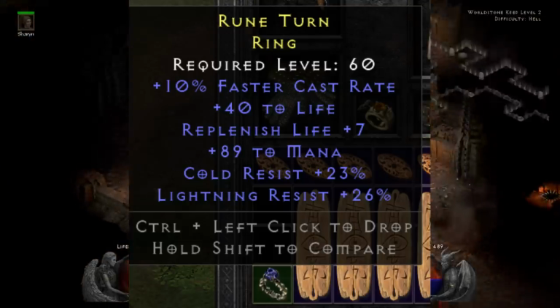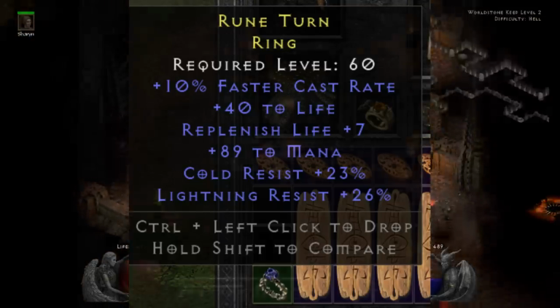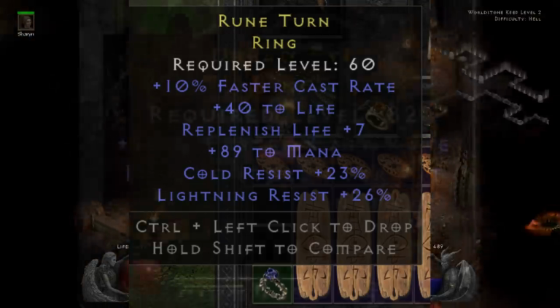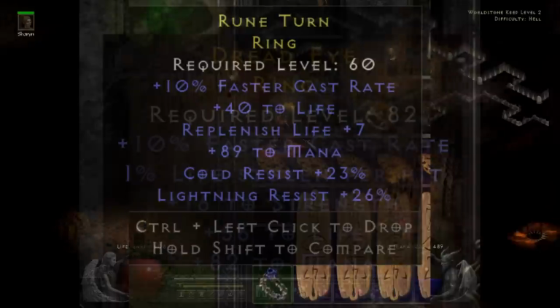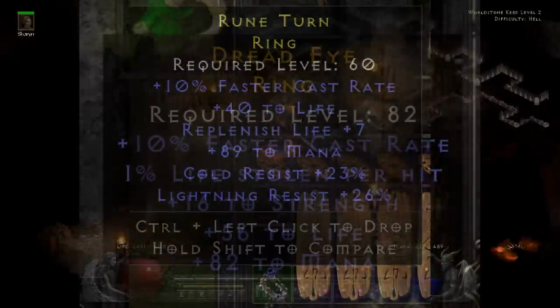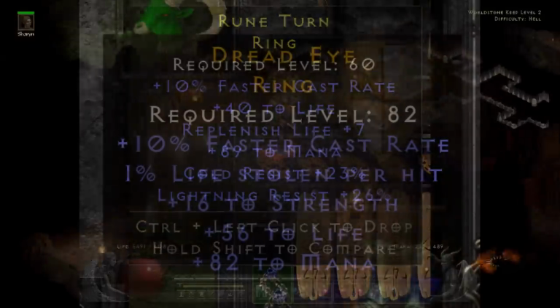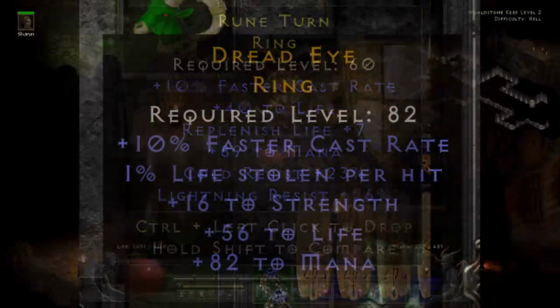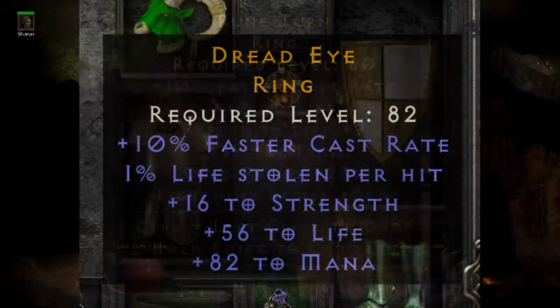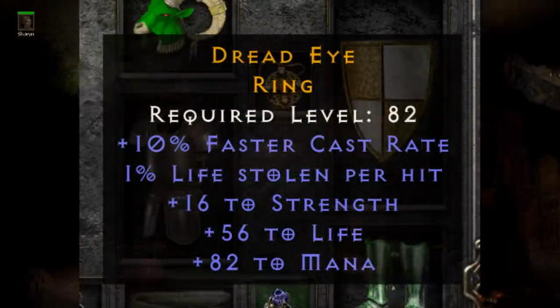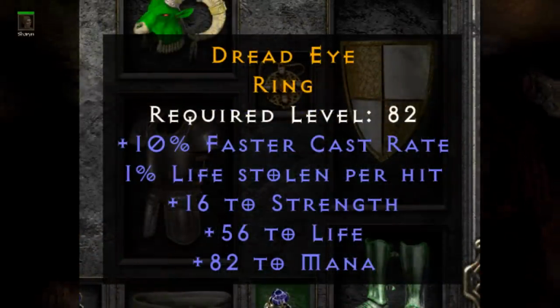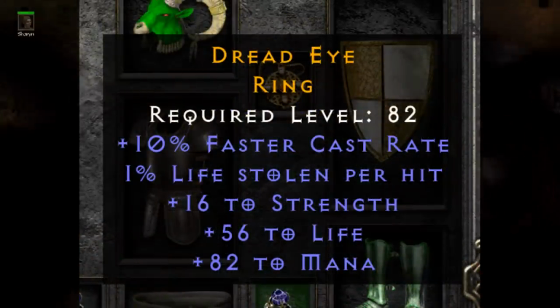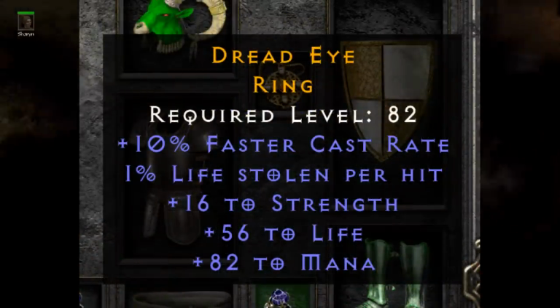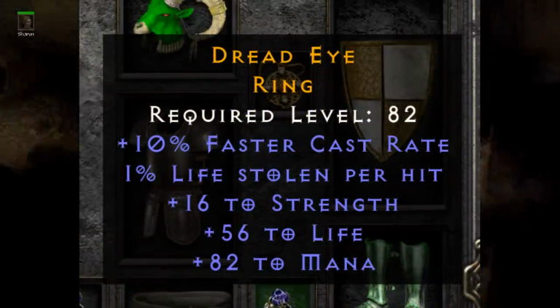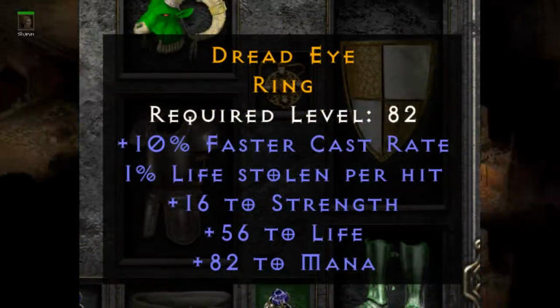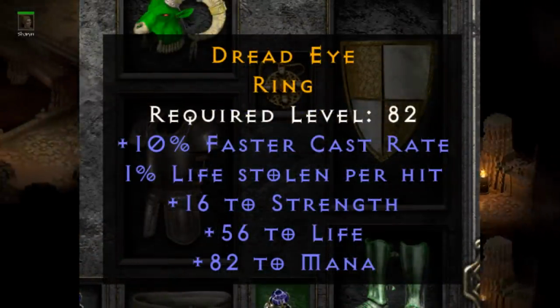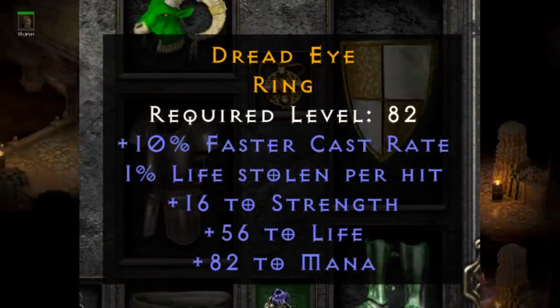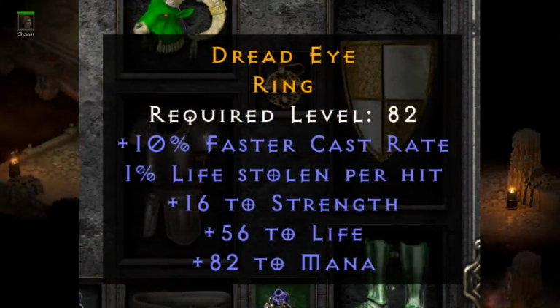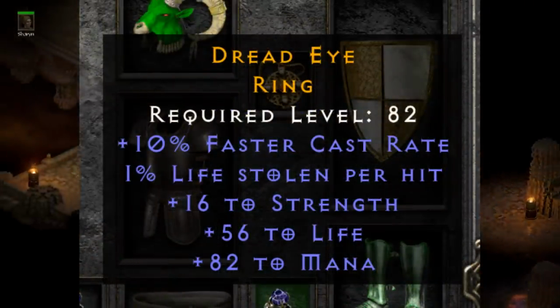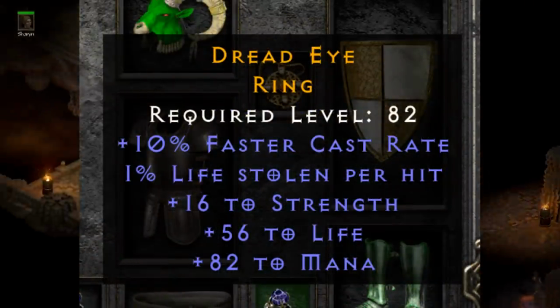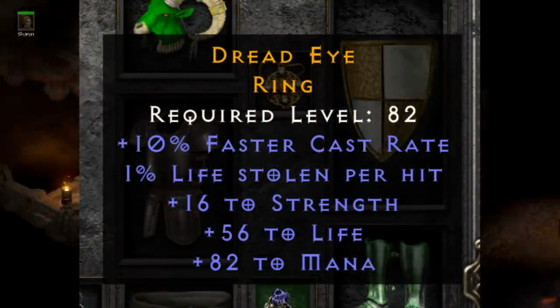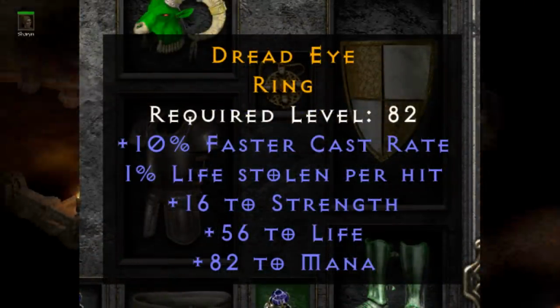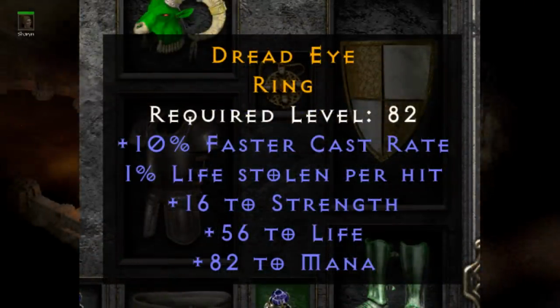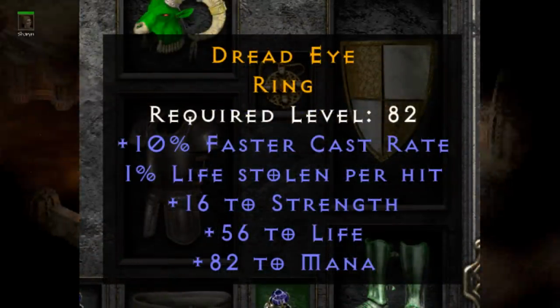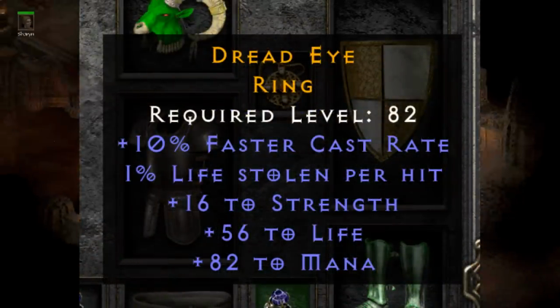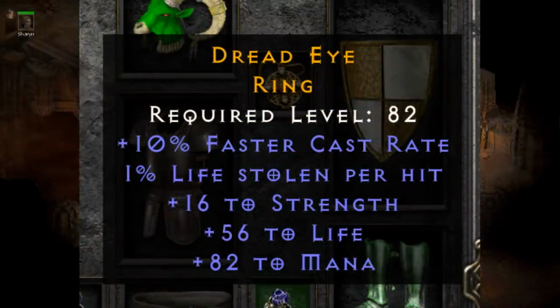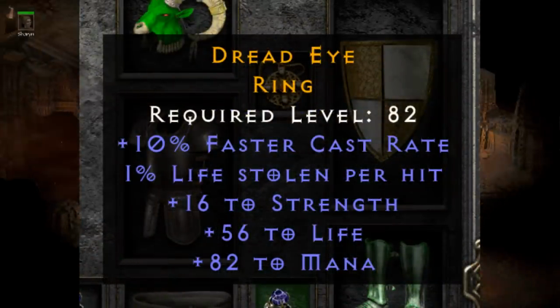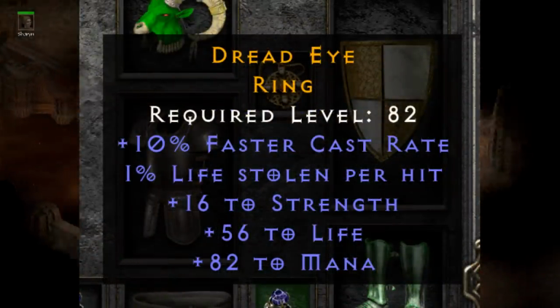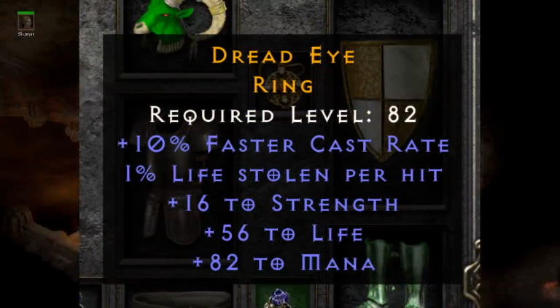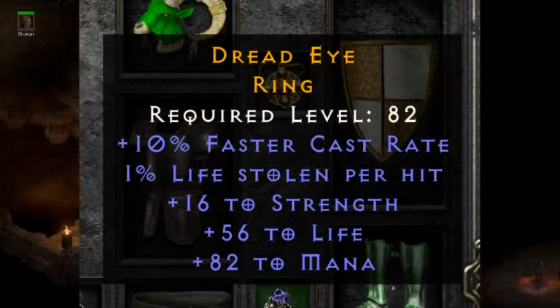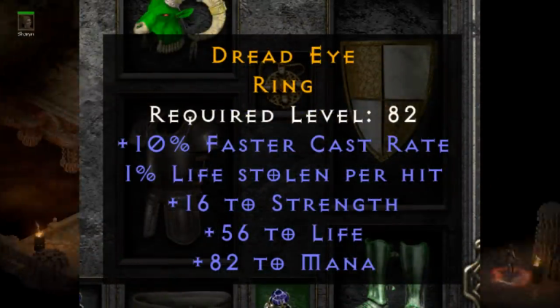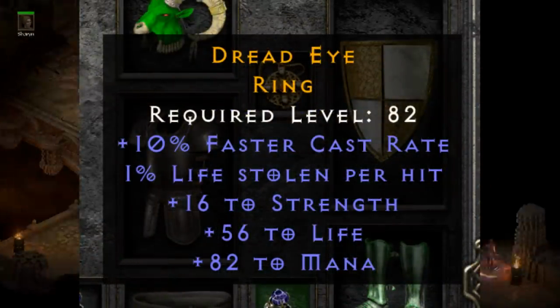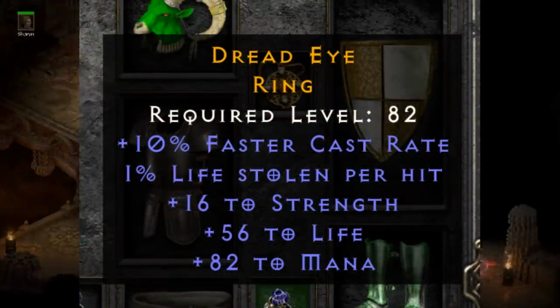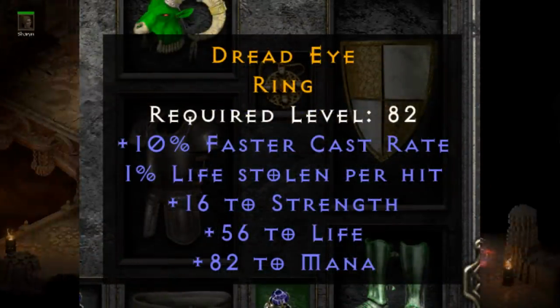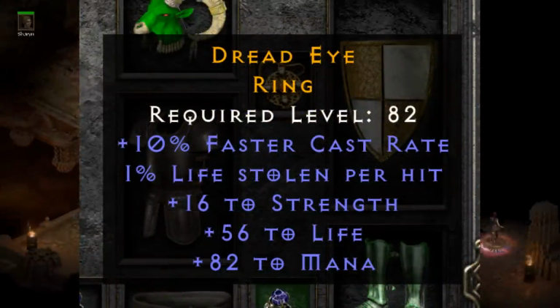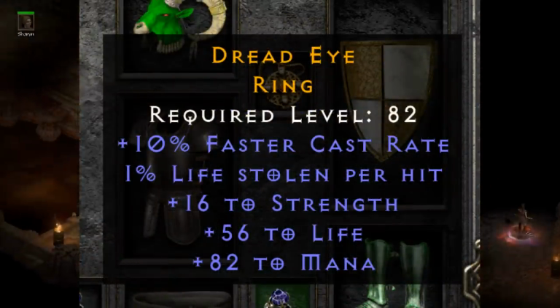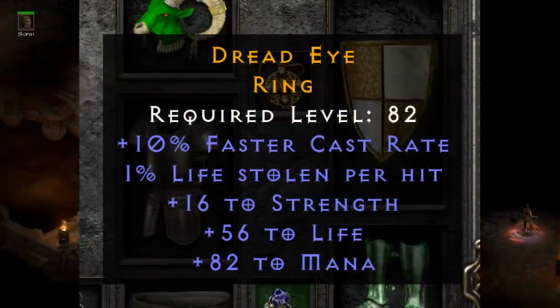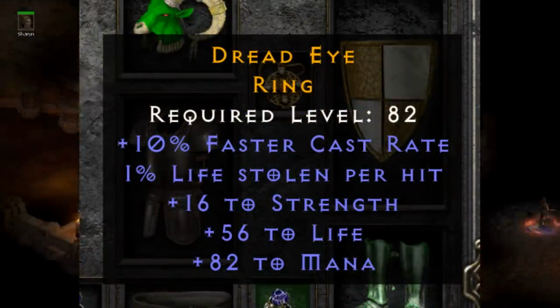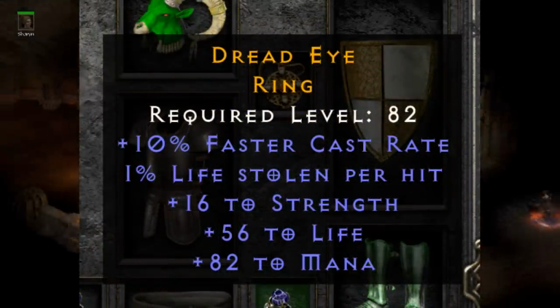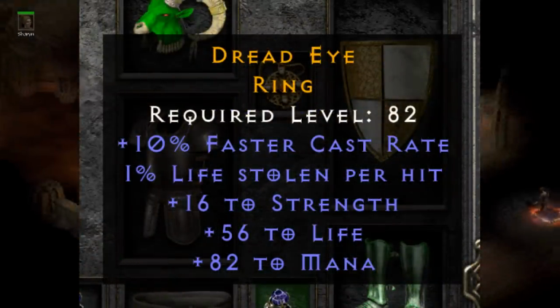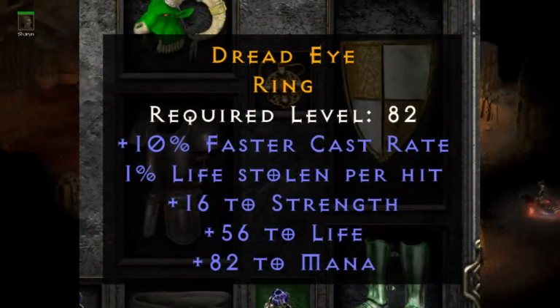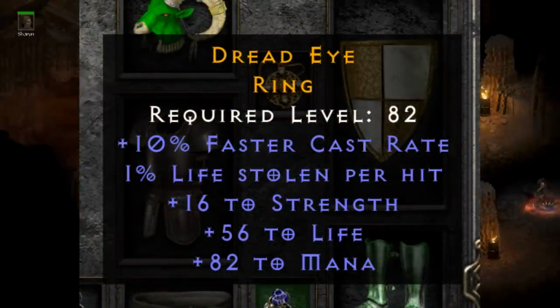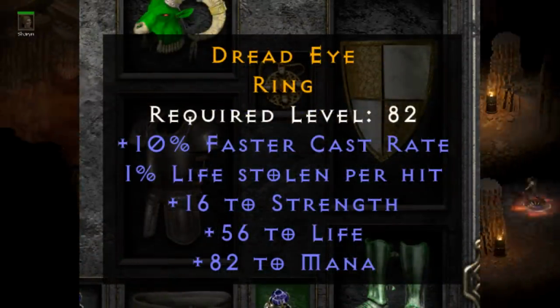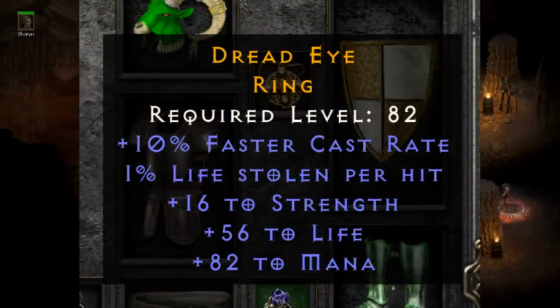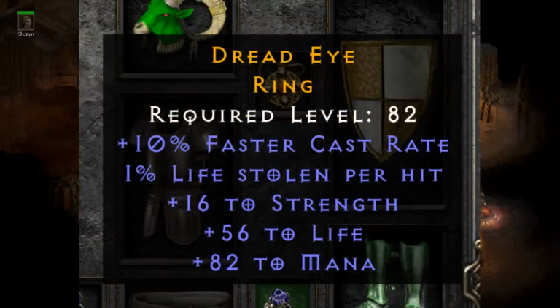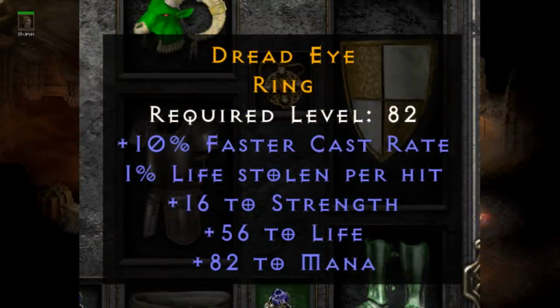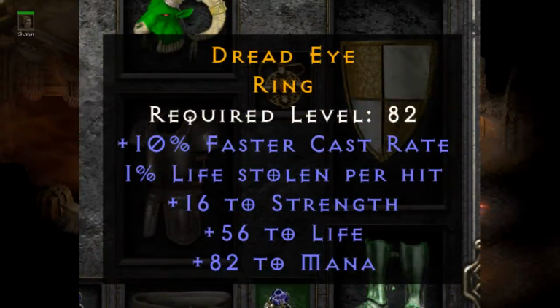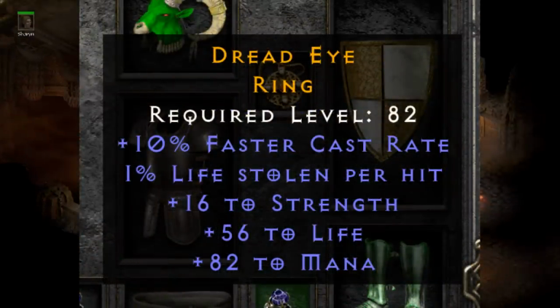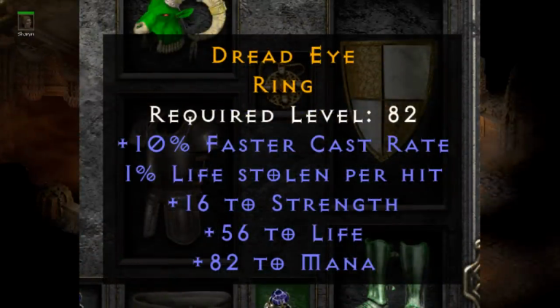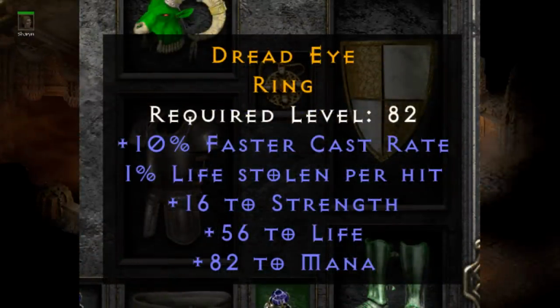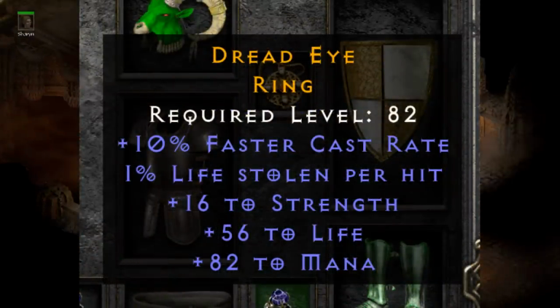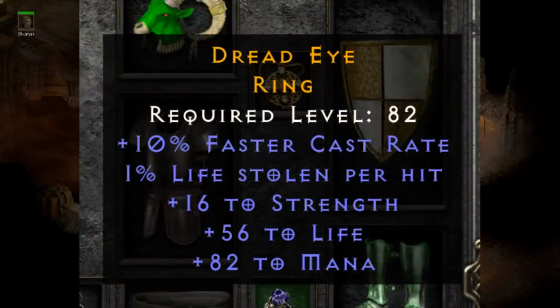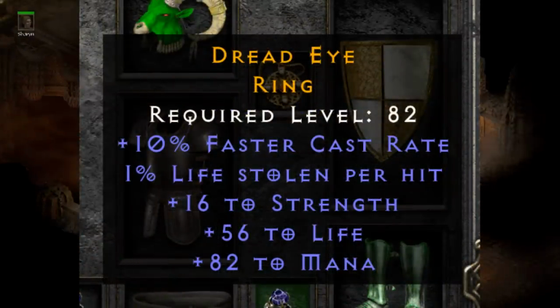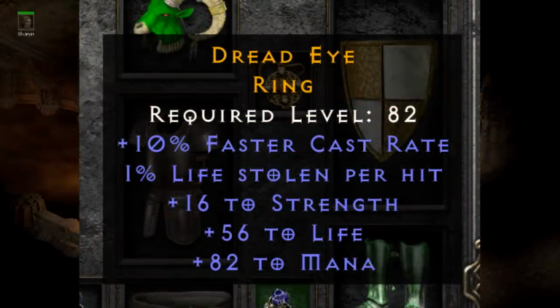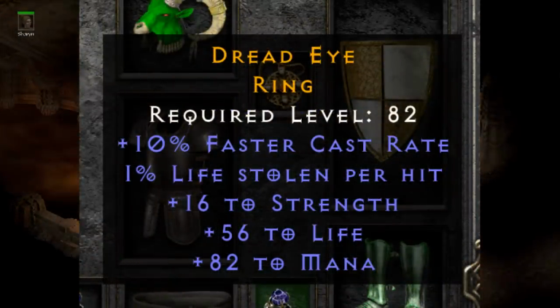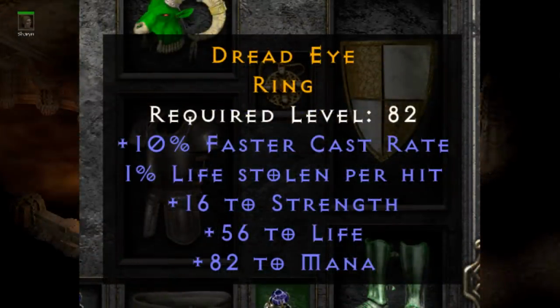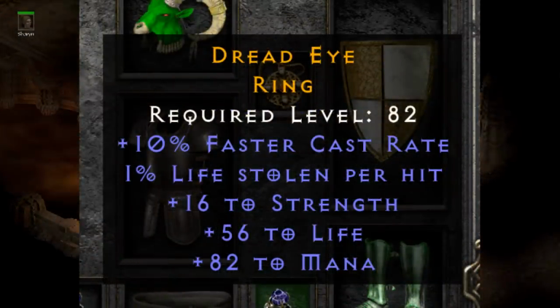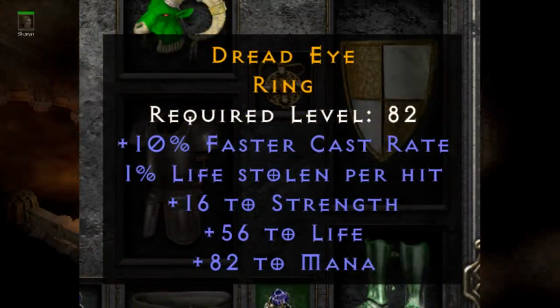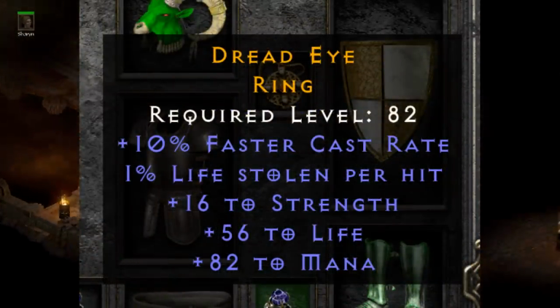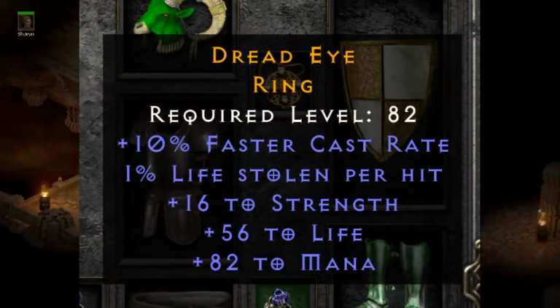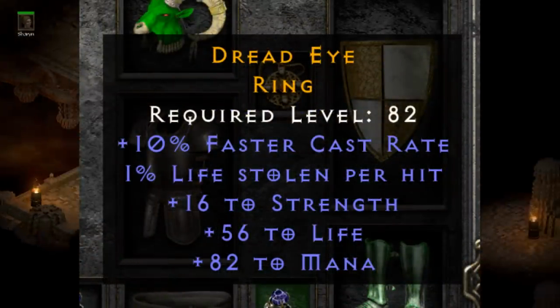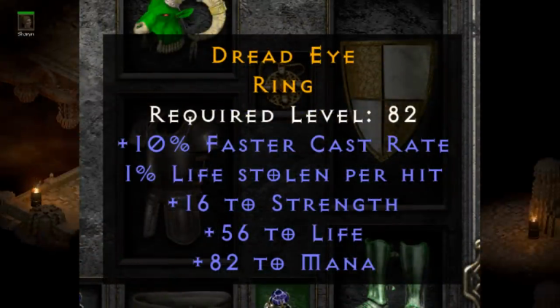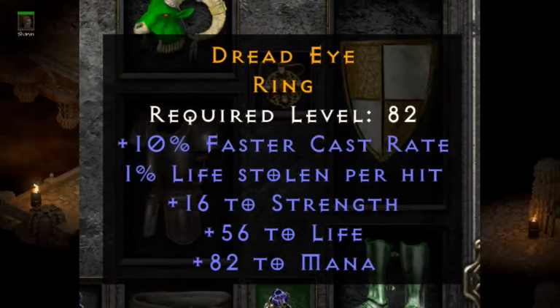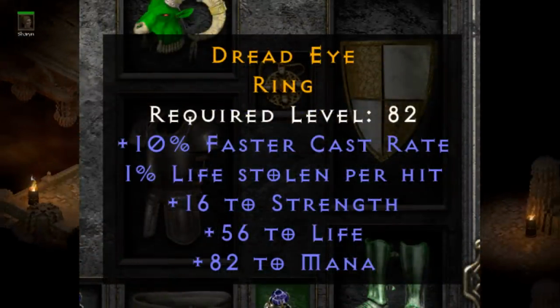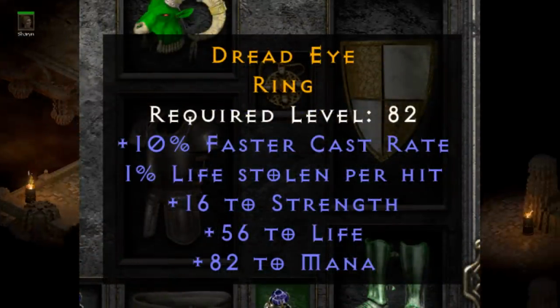On the topic of rings, Wilson Combat also submitted this nice caster ring with a boost to strength, 60 to life, and a near-perfect roll on mana.